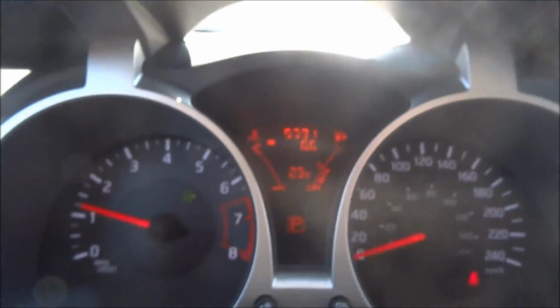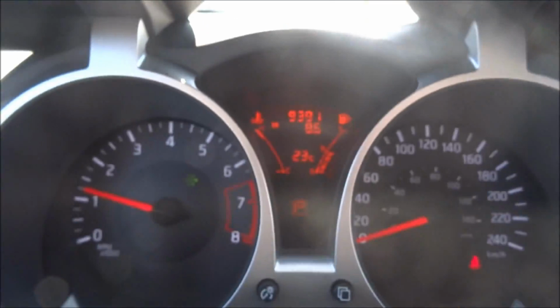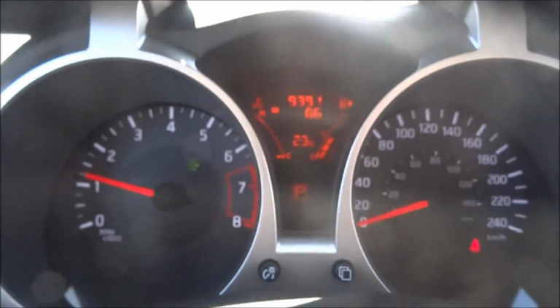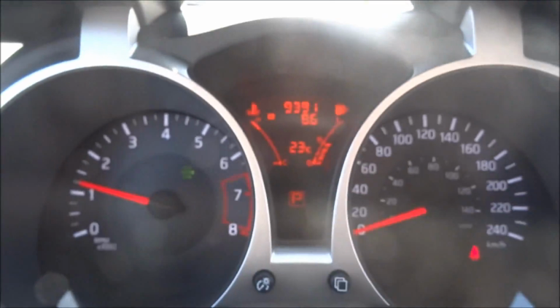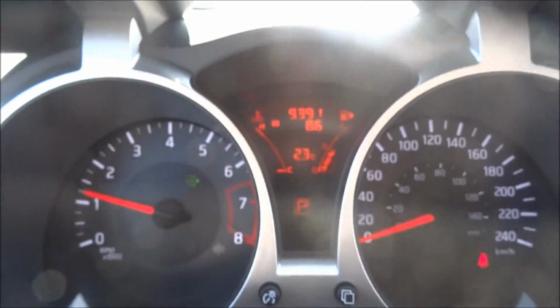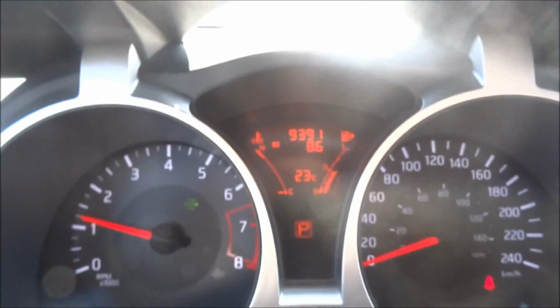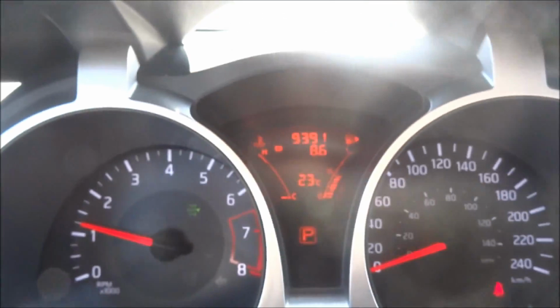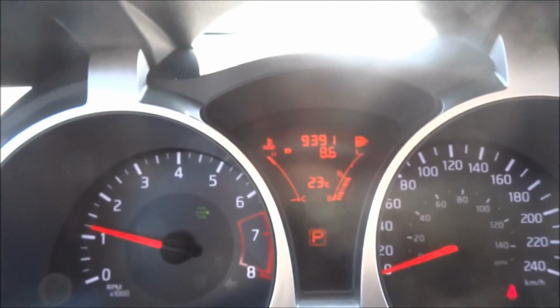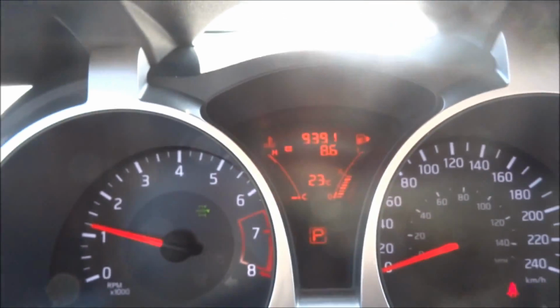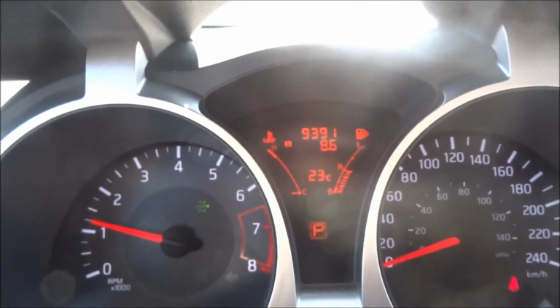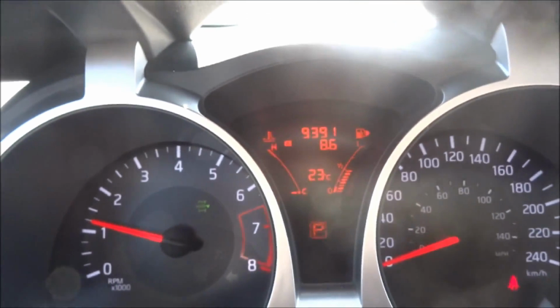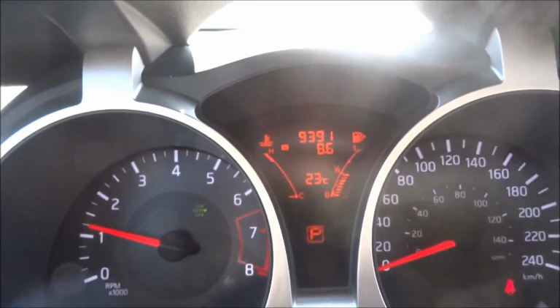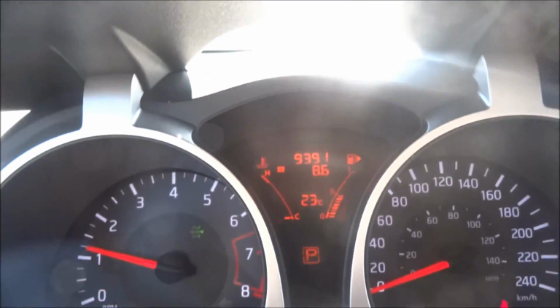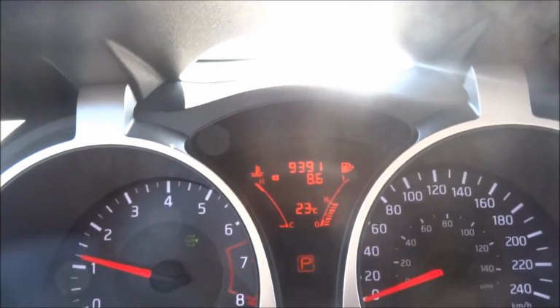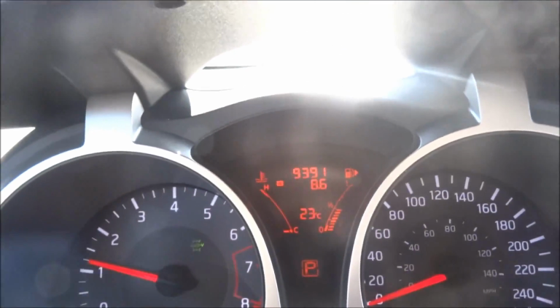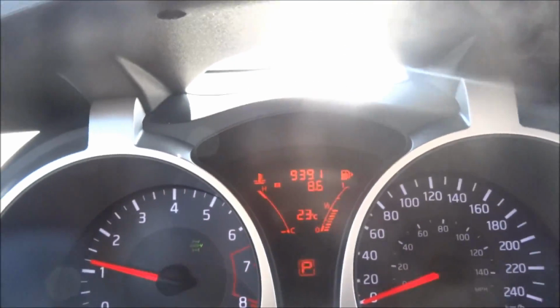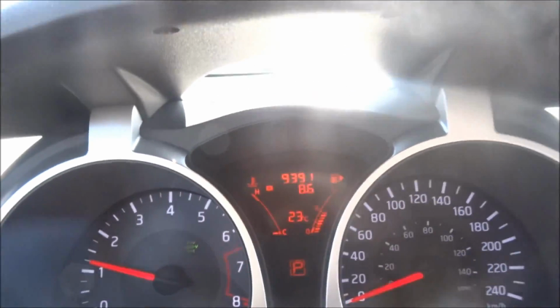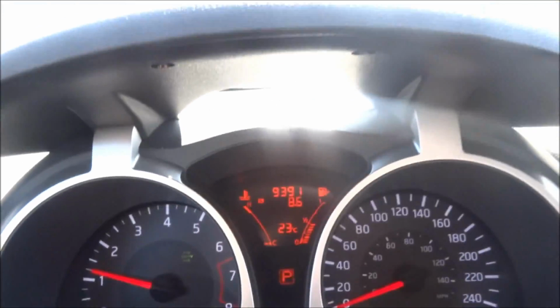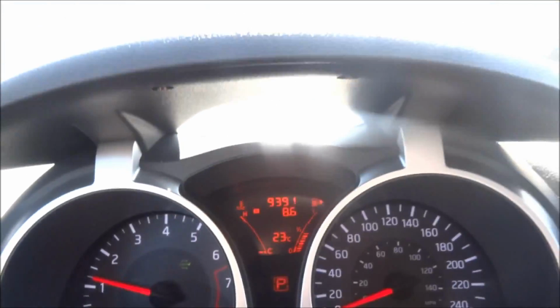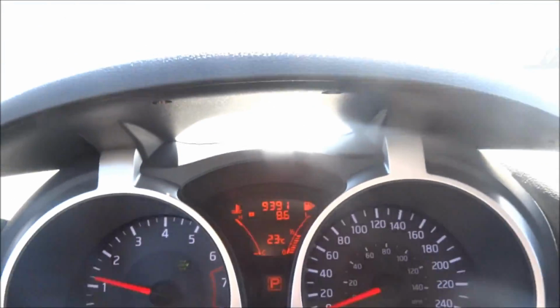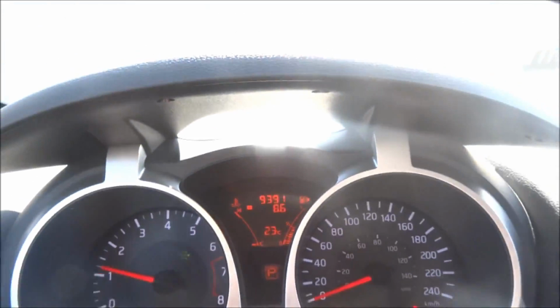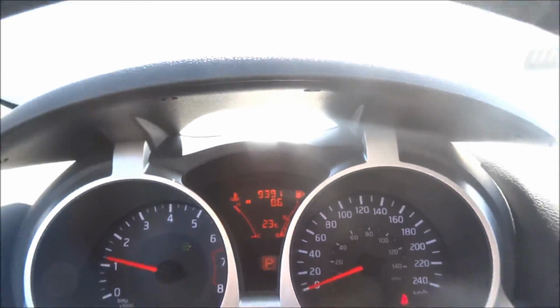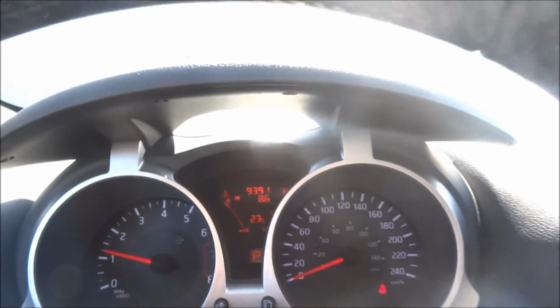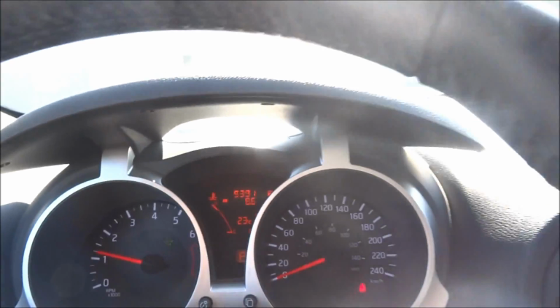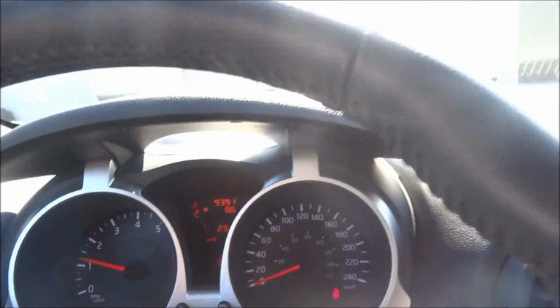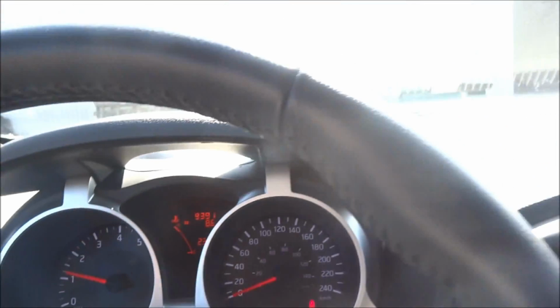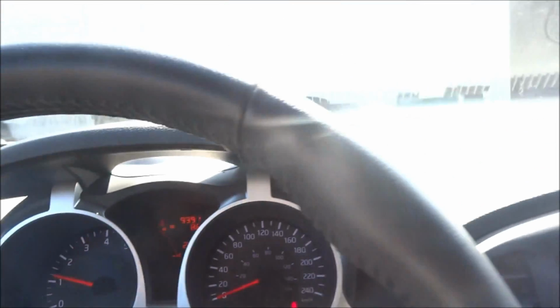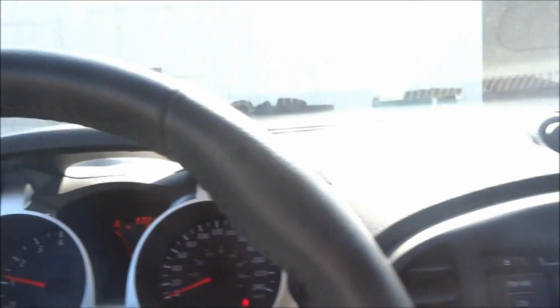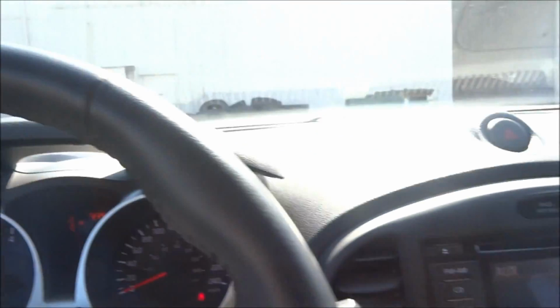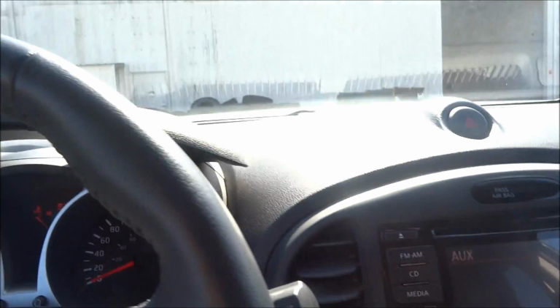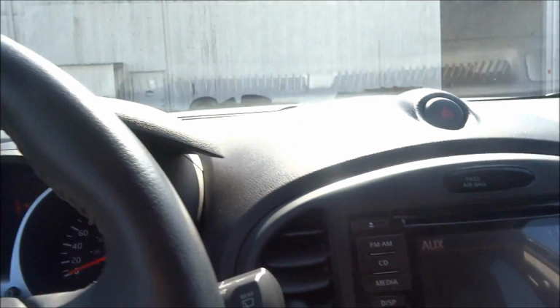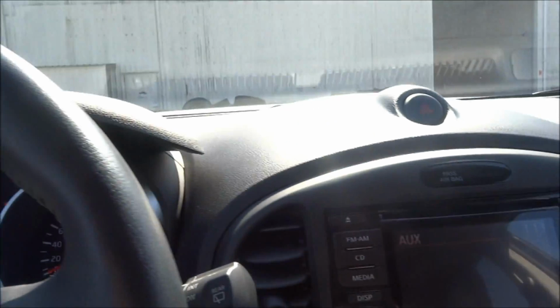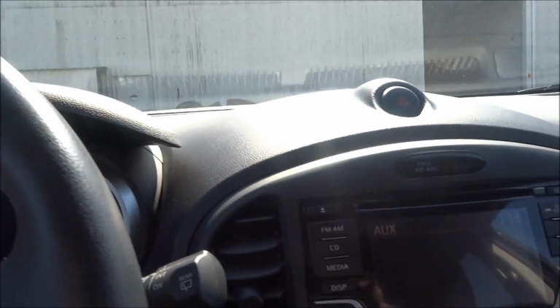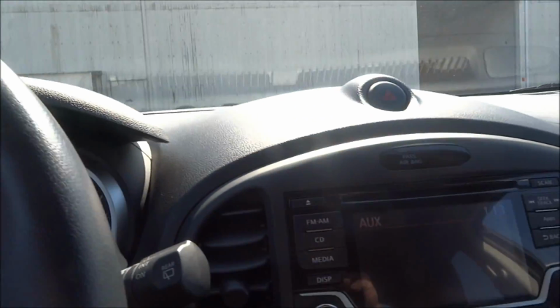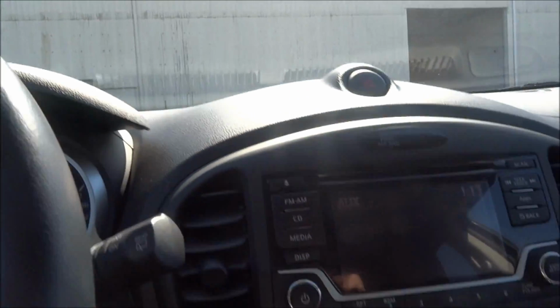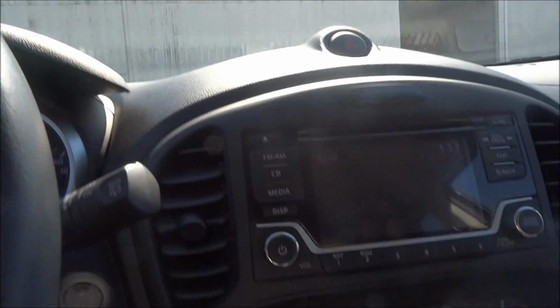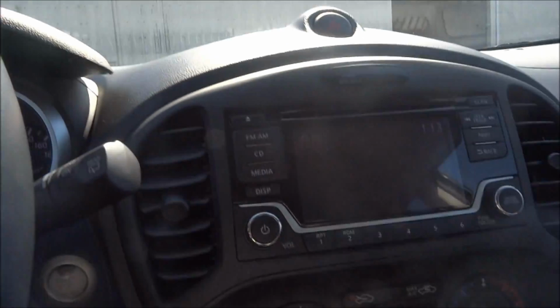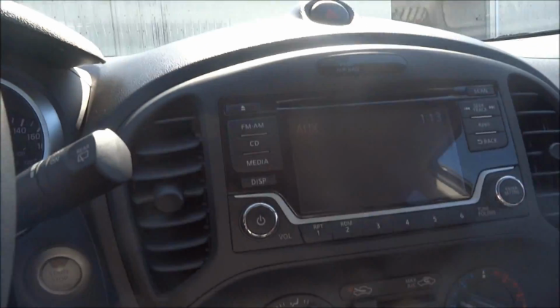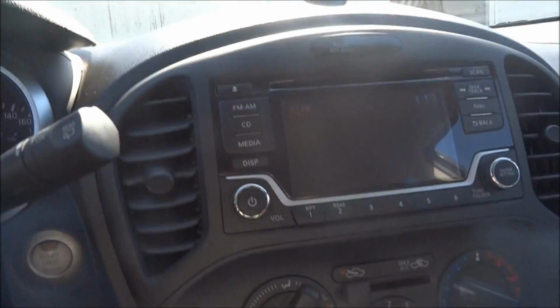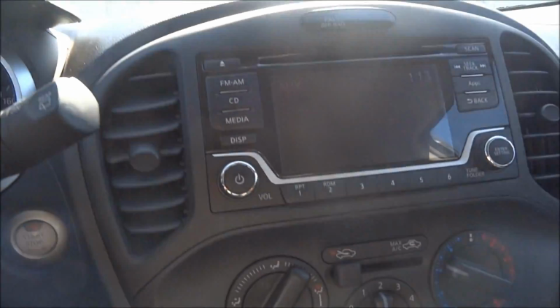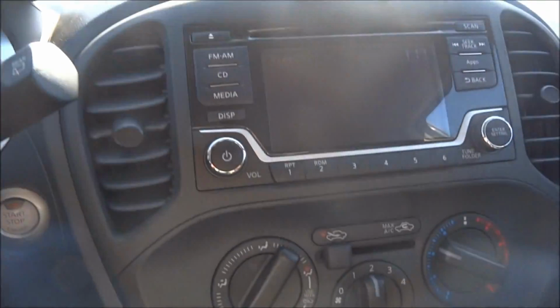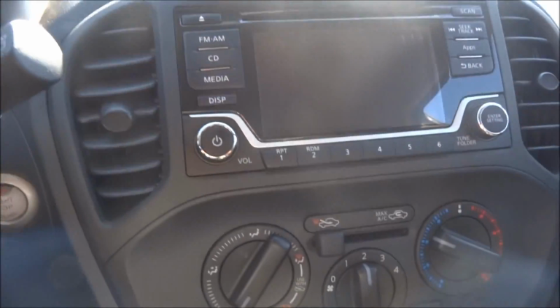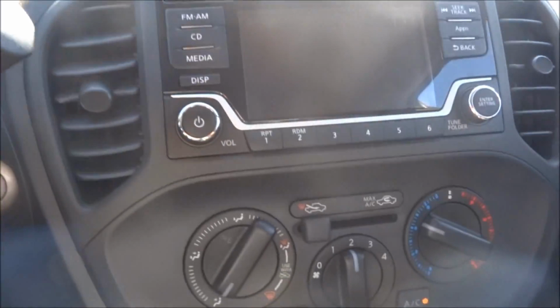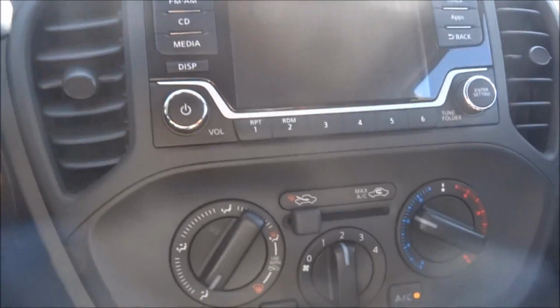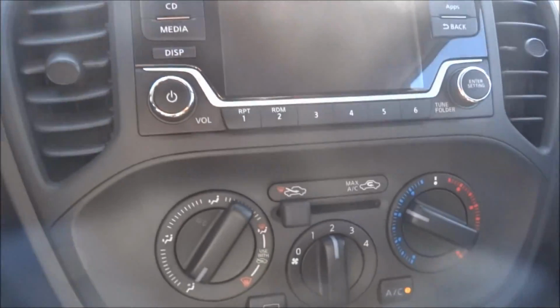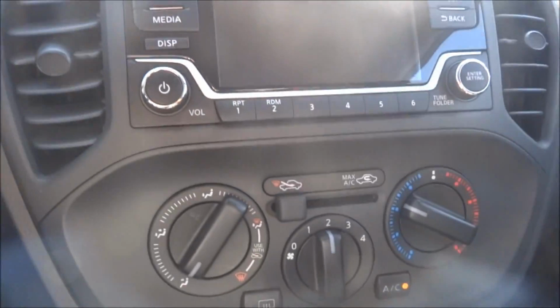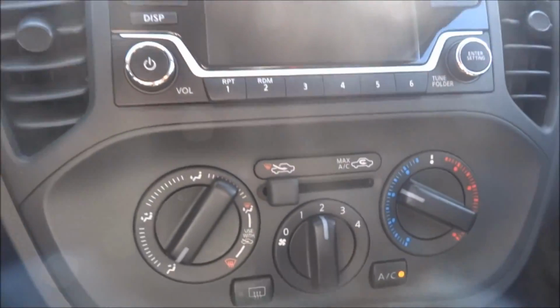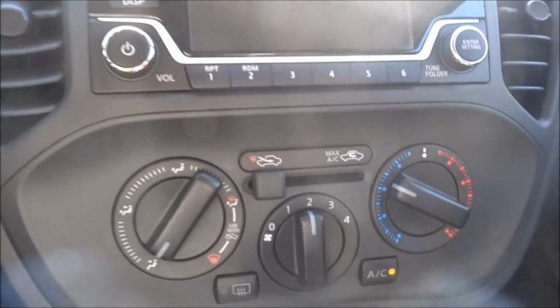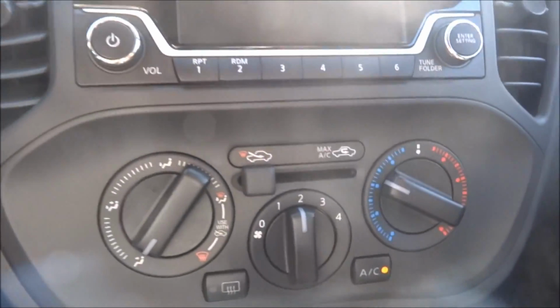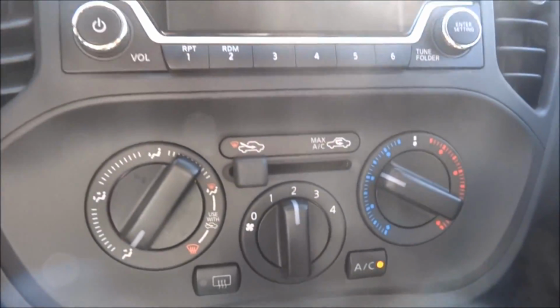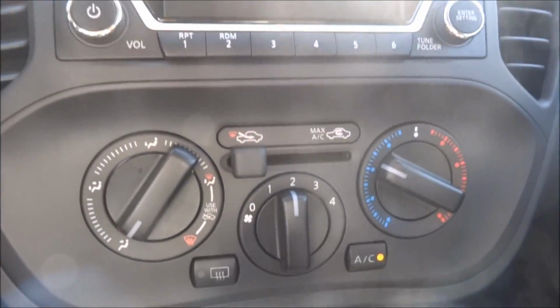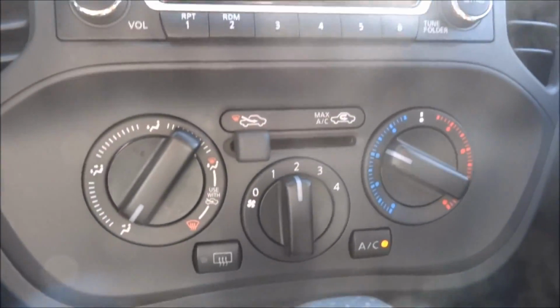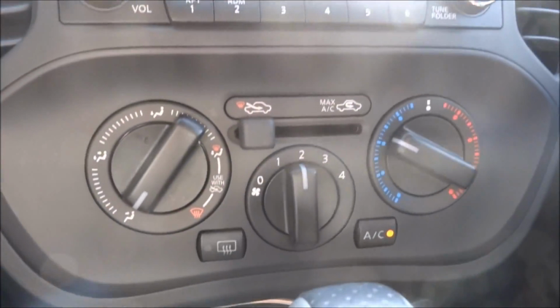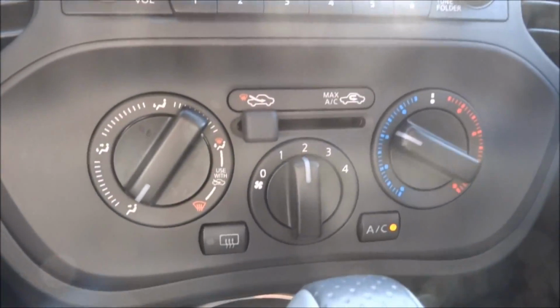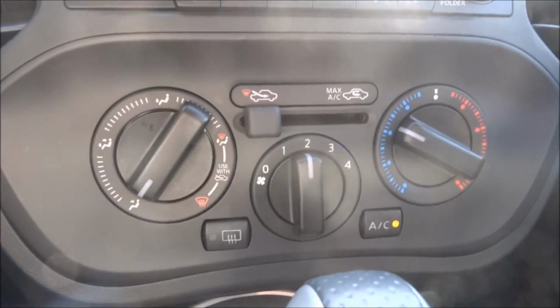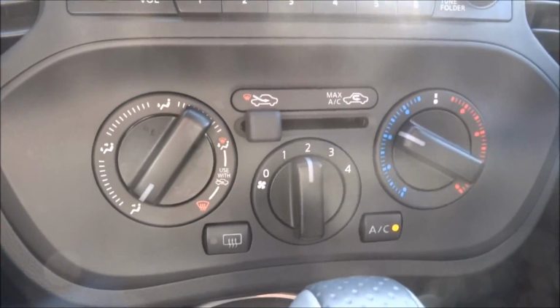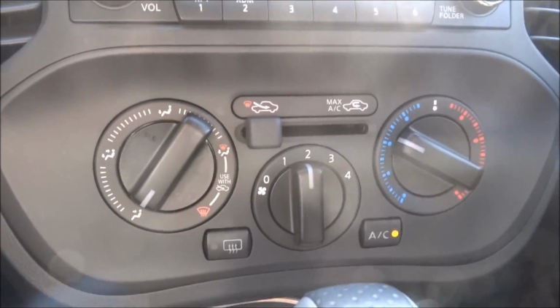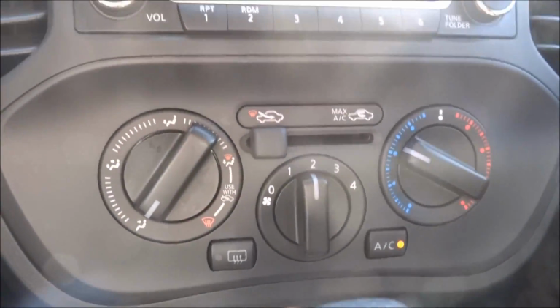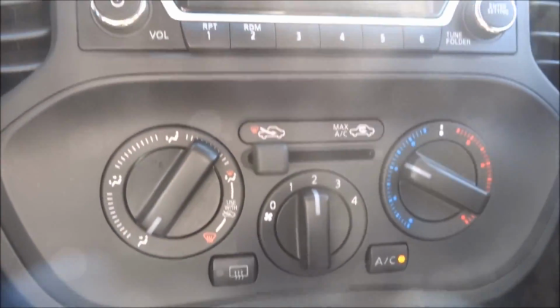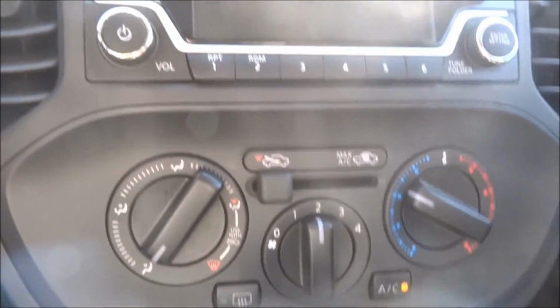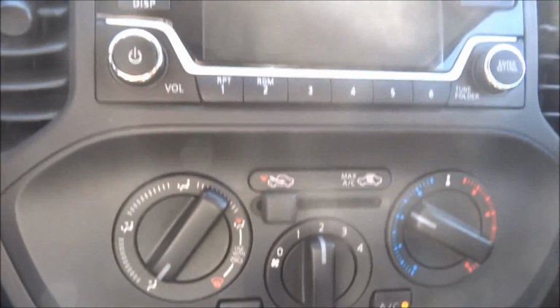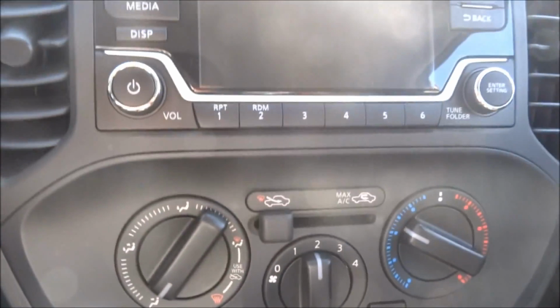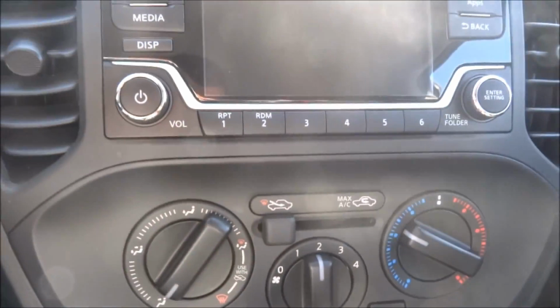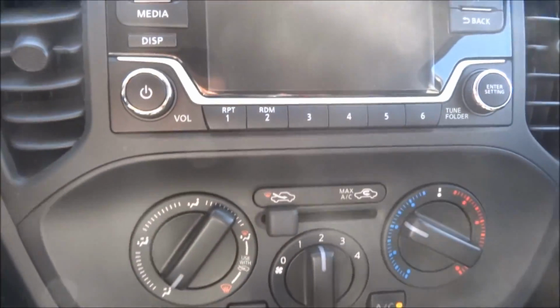As you can see, just 9,000 kilometers on it. Someone's already hit the depreciation, but that's good news for you — you can save some money.